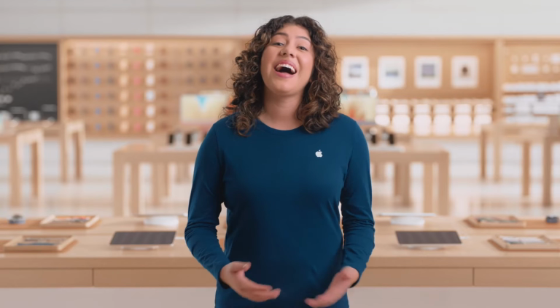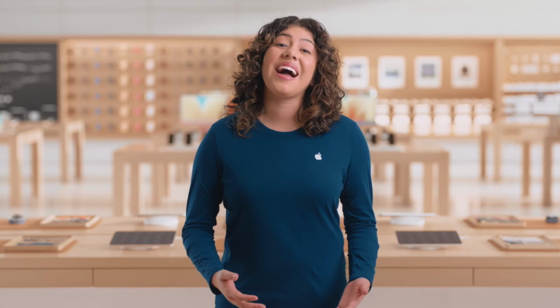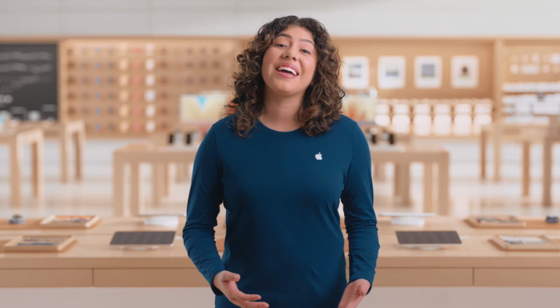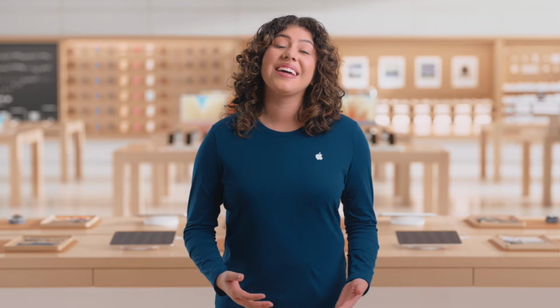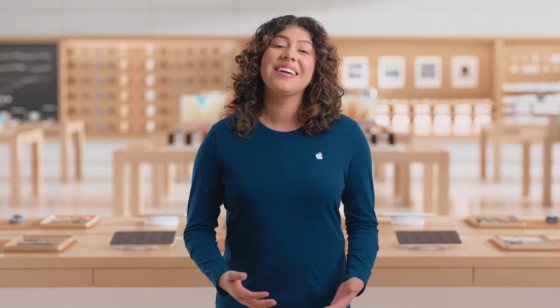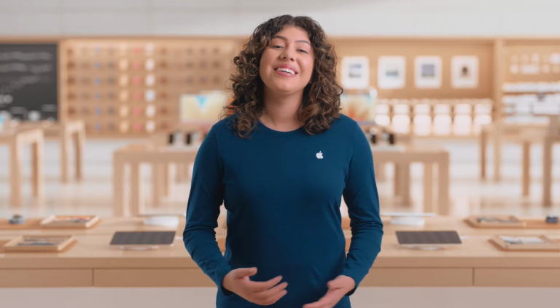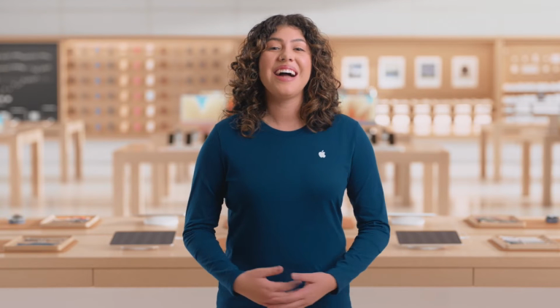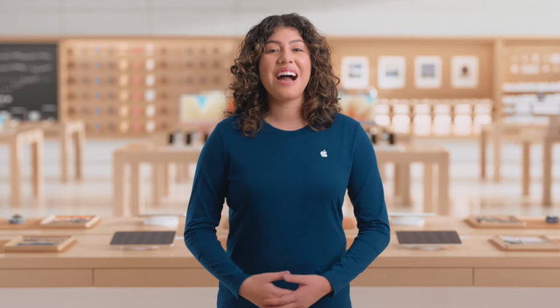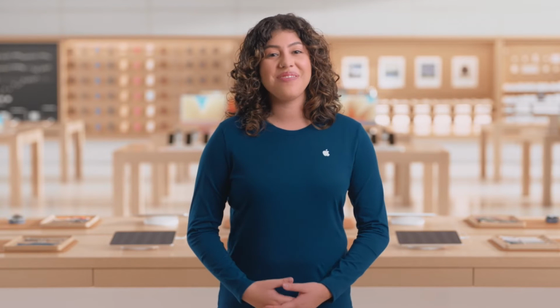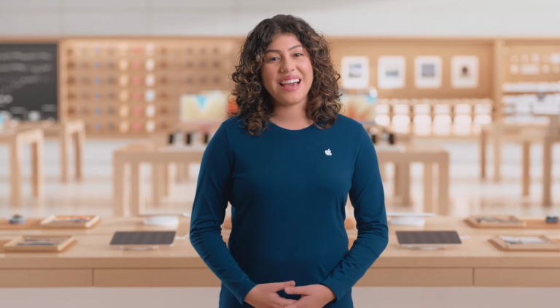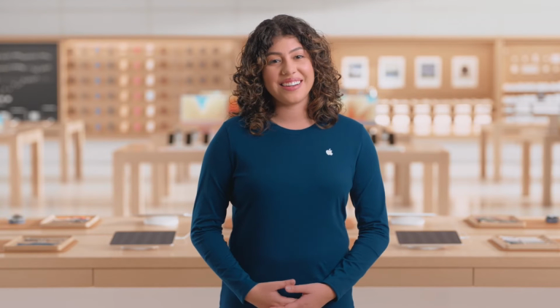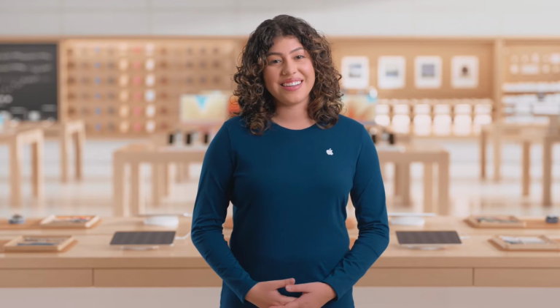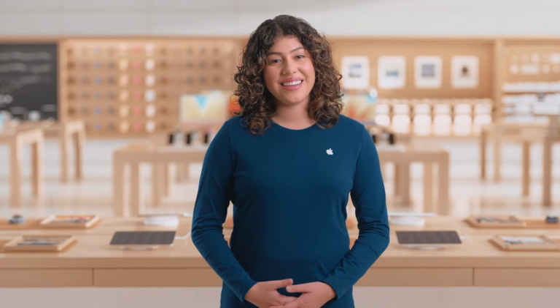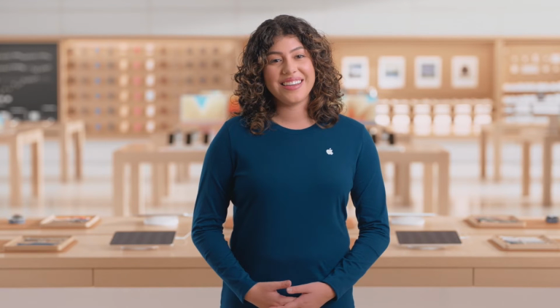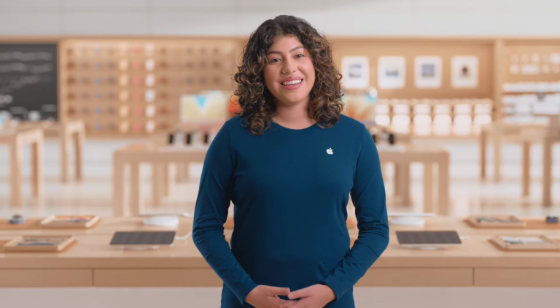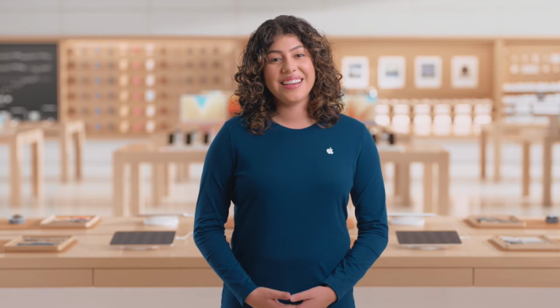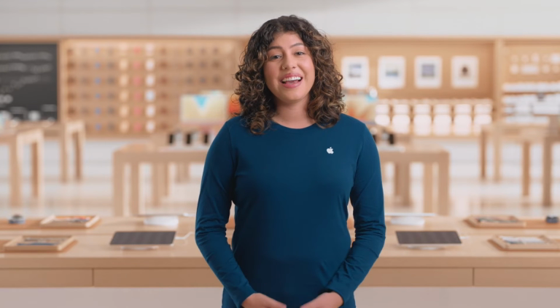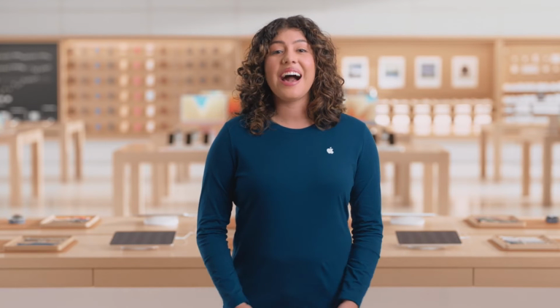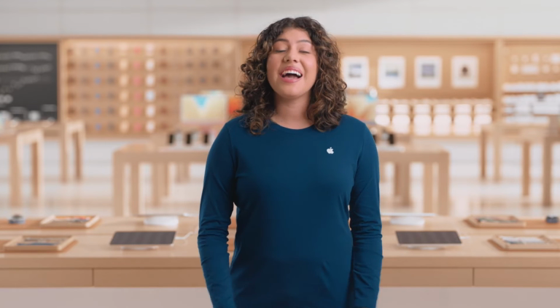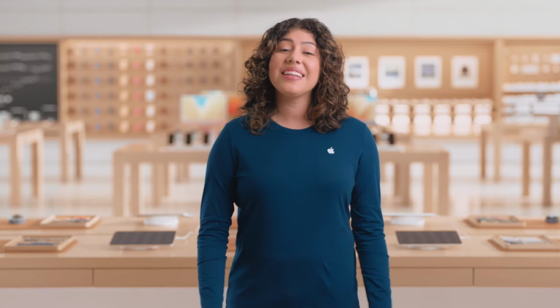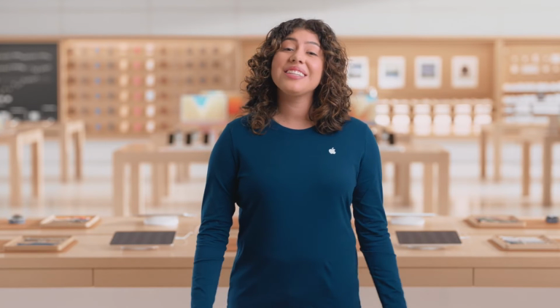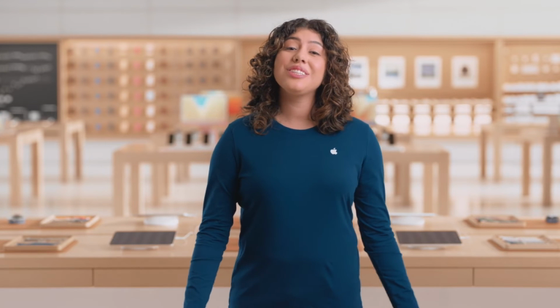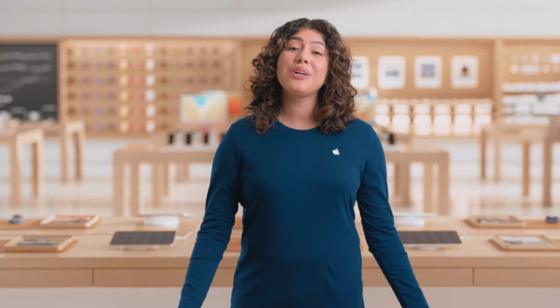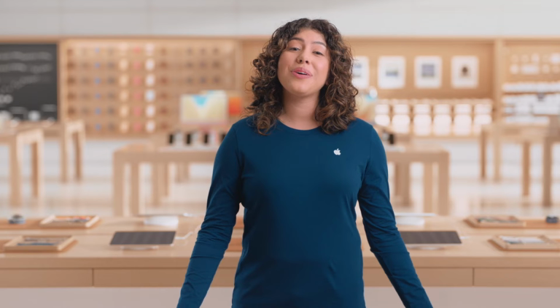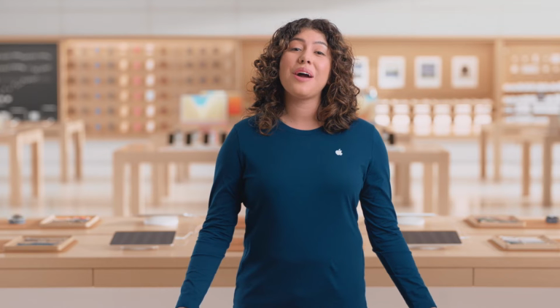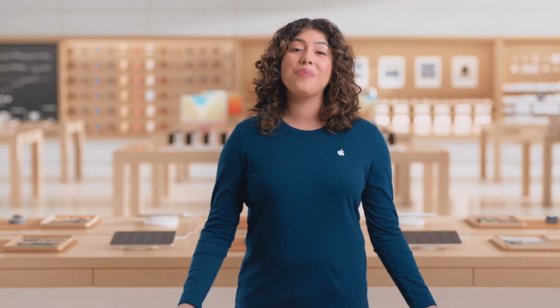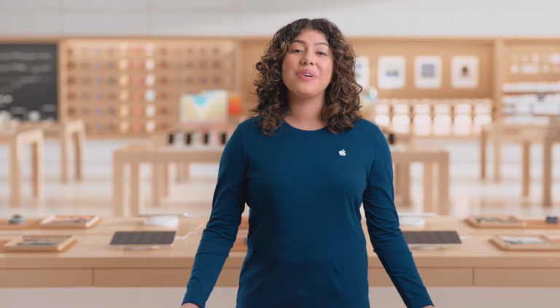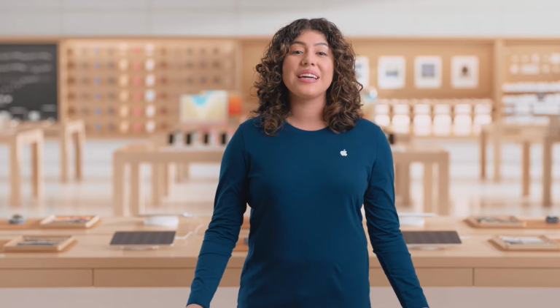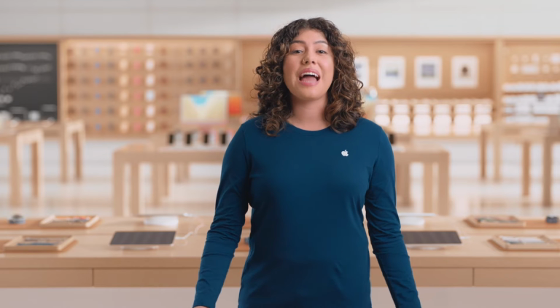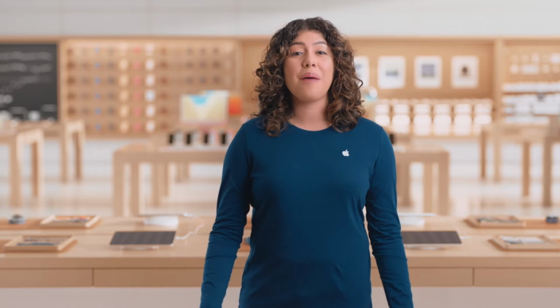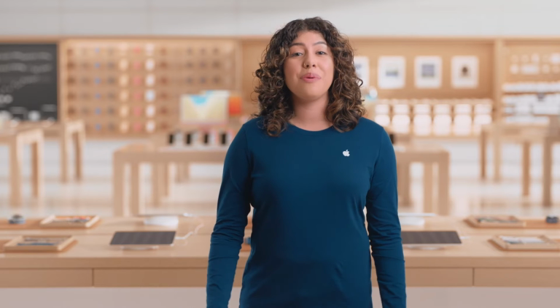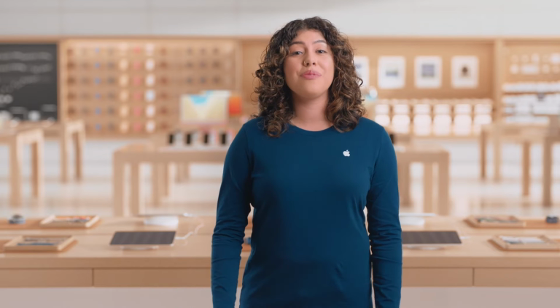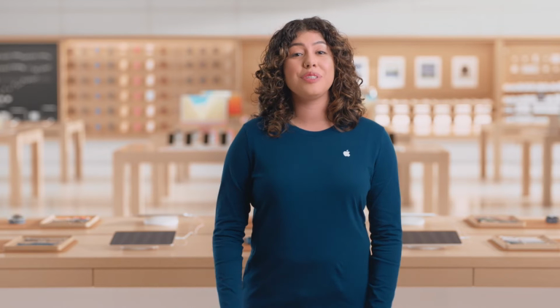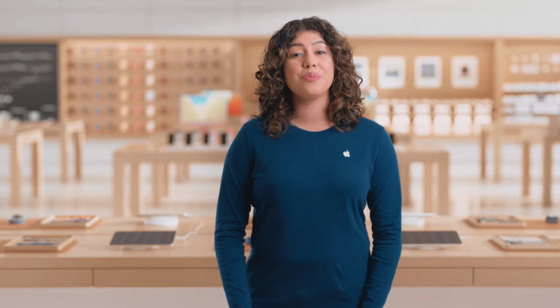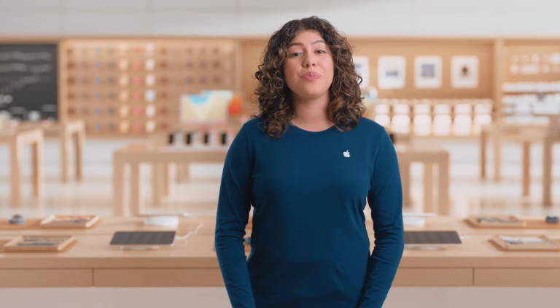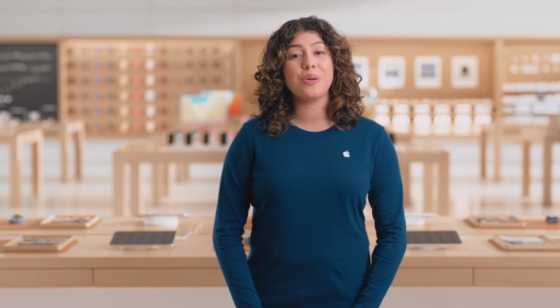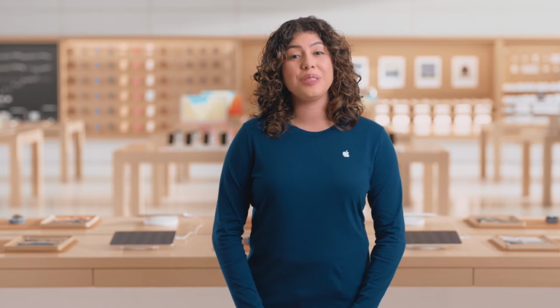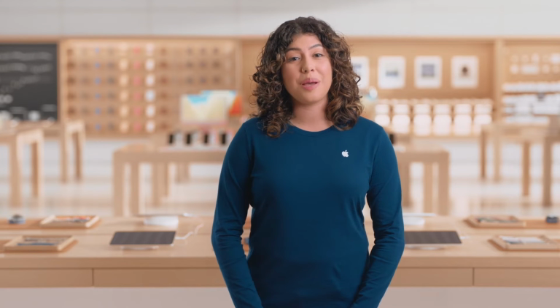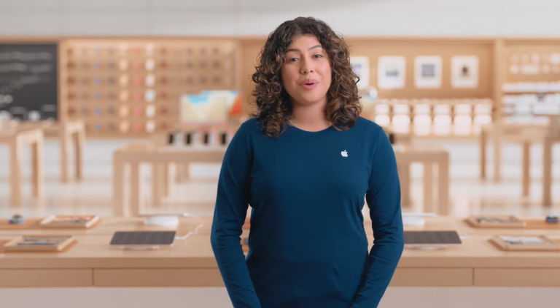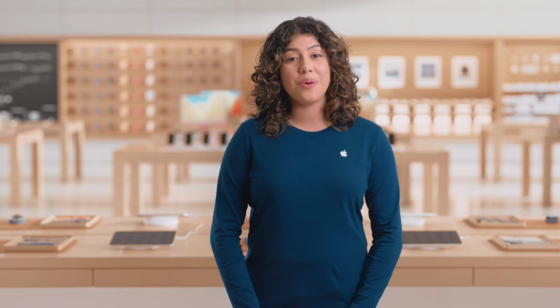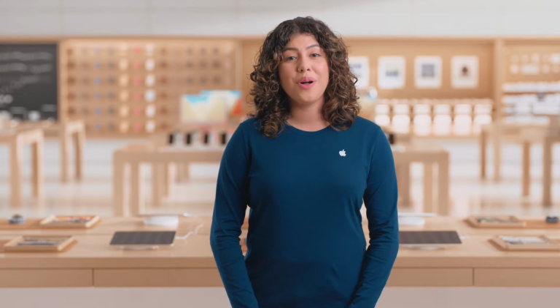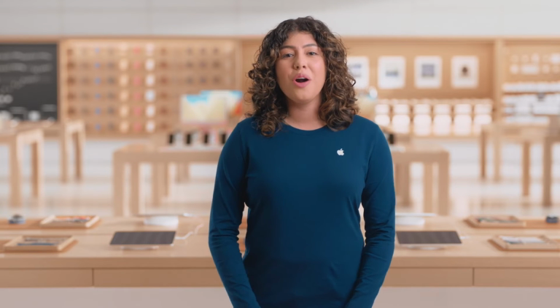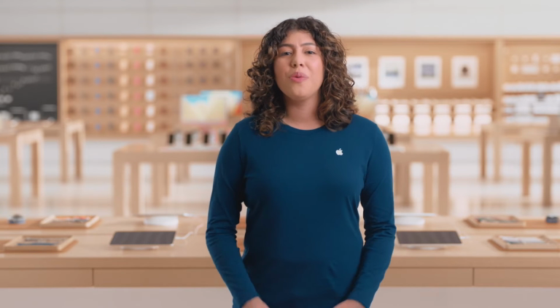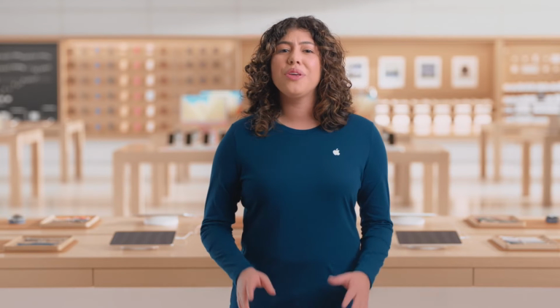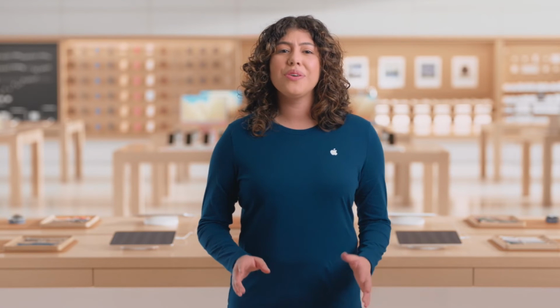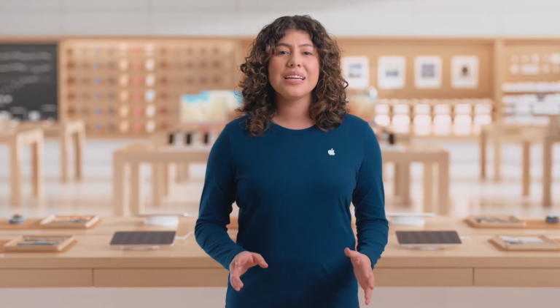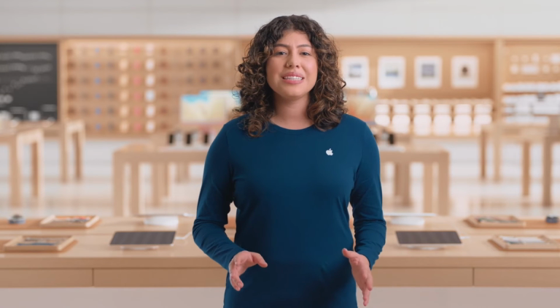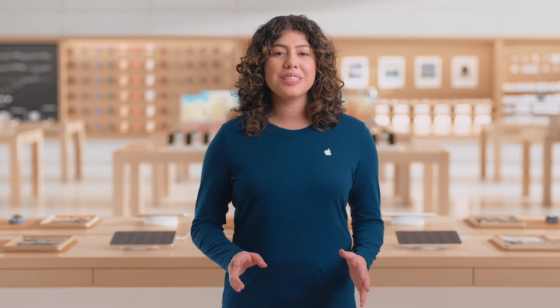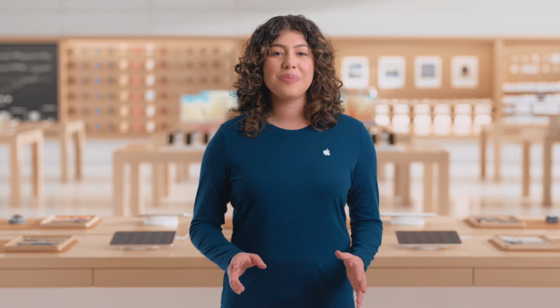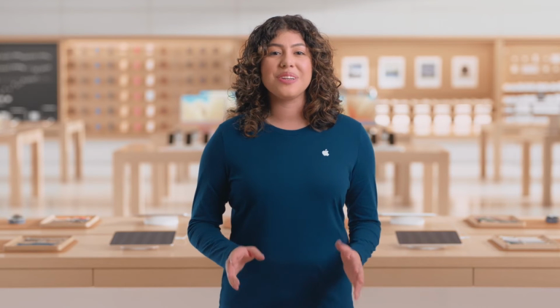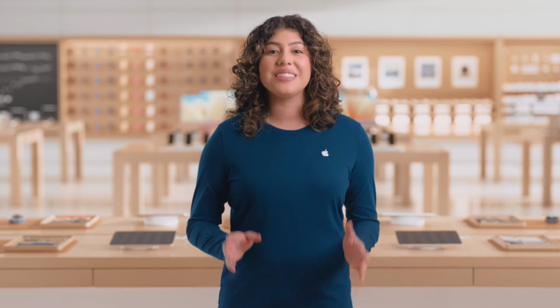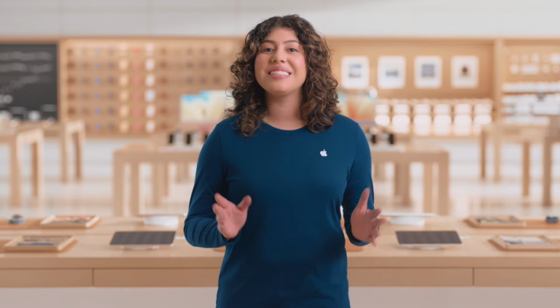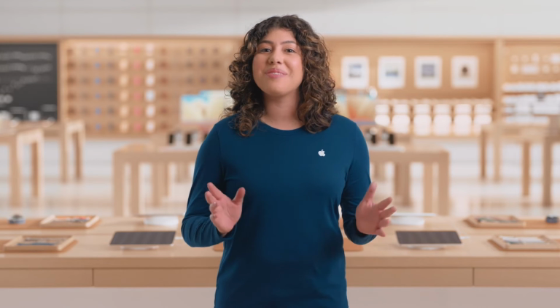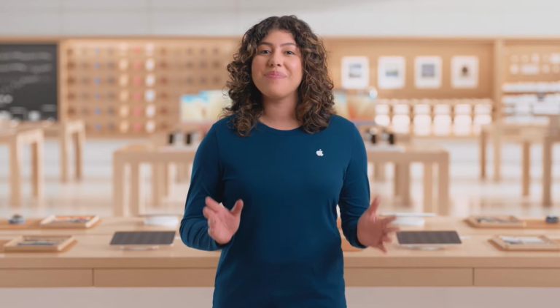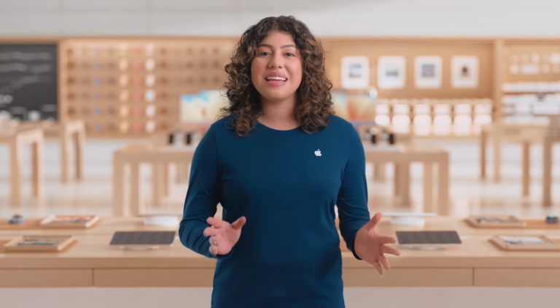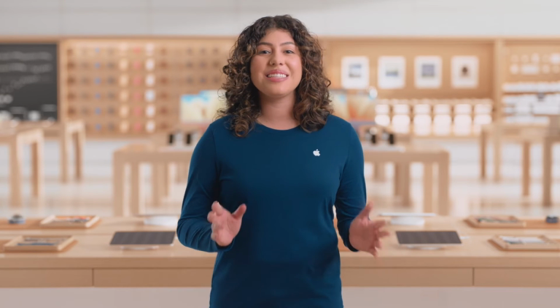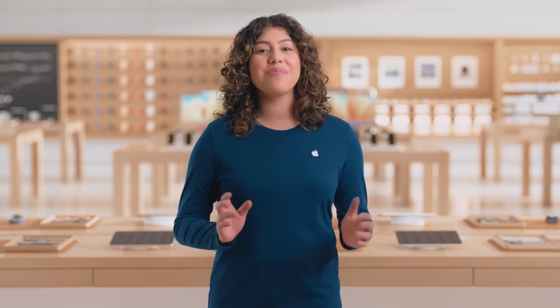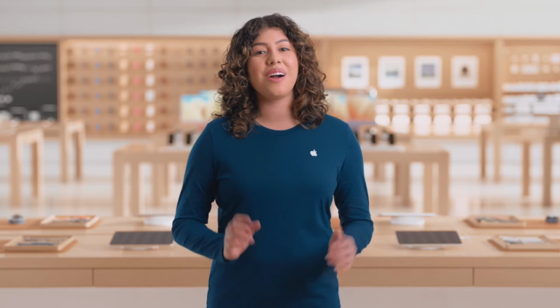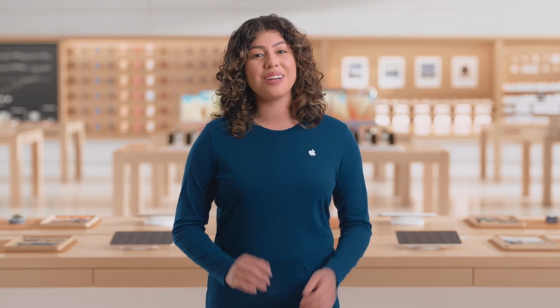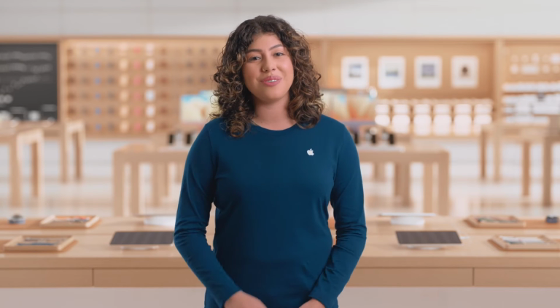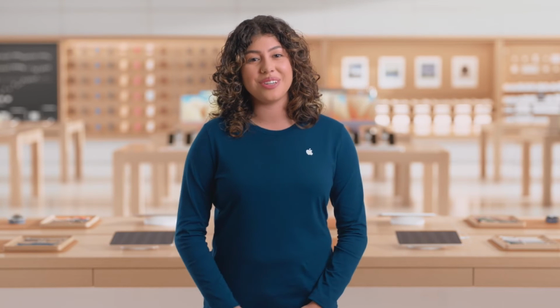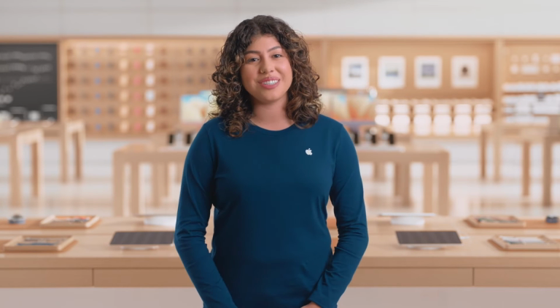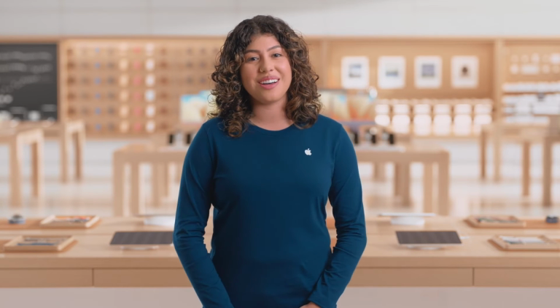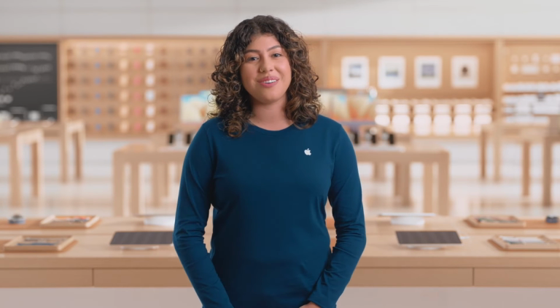Hi, I'm Natalie. I'd like to show you how to book an Apple Vision Pro demo, where you'll get to experience this amazing product for yourself.